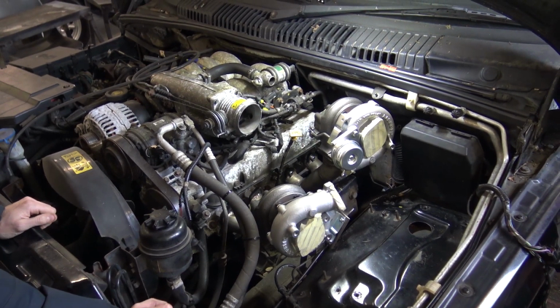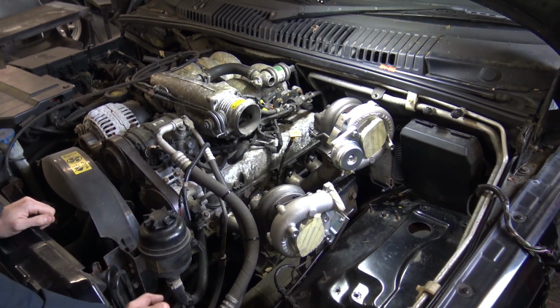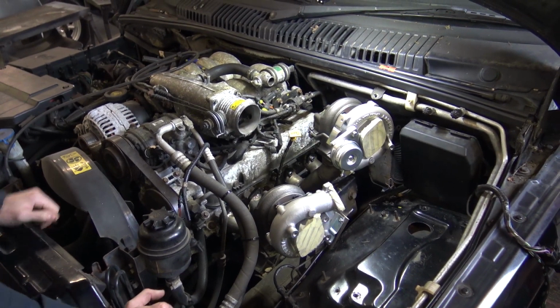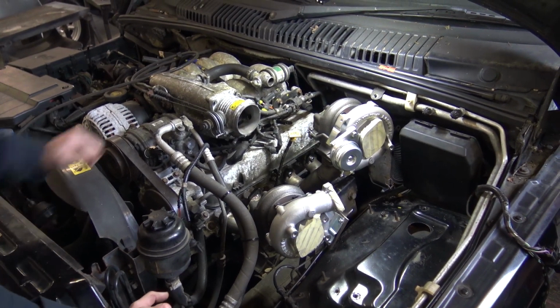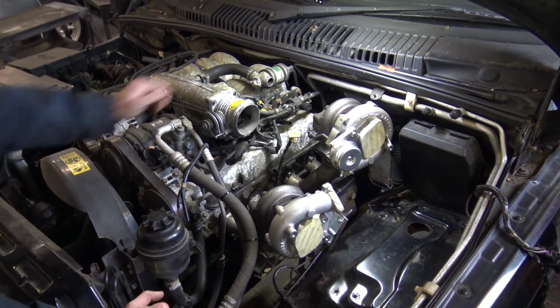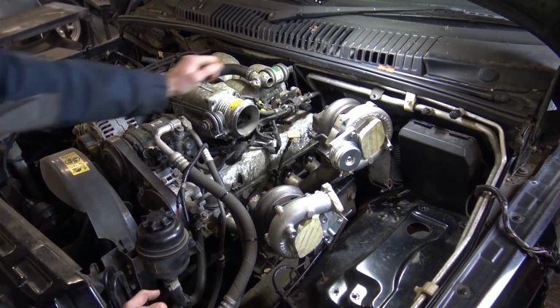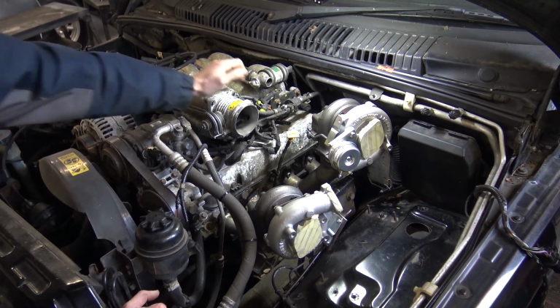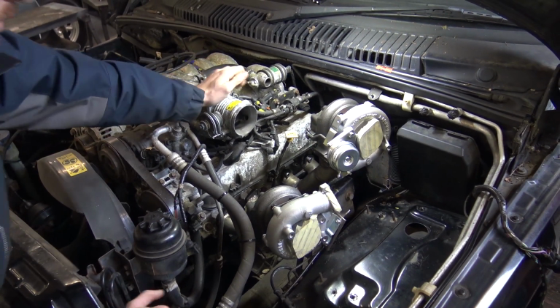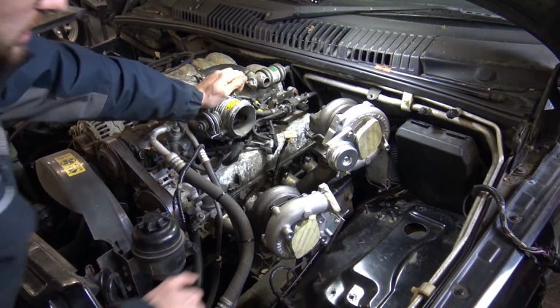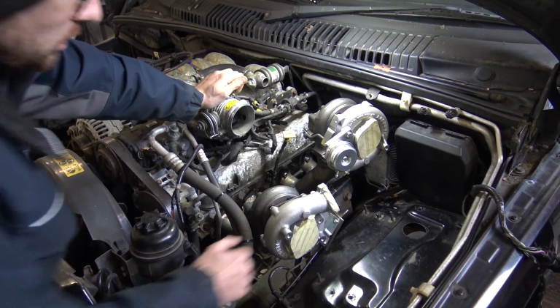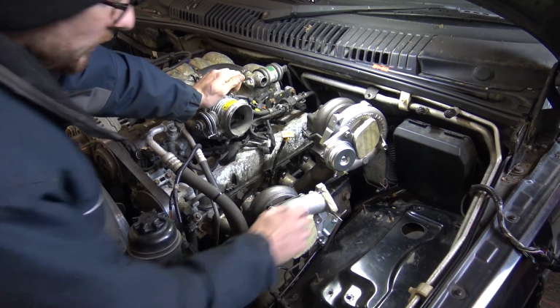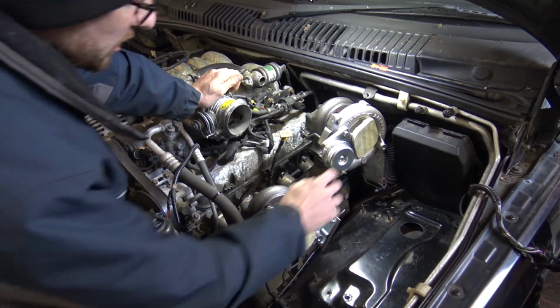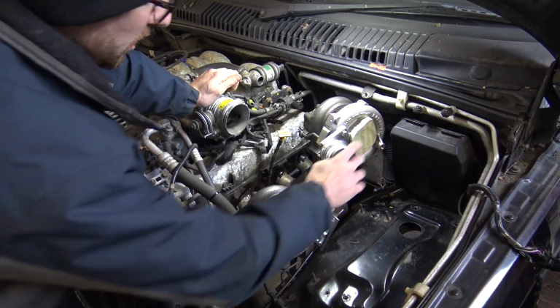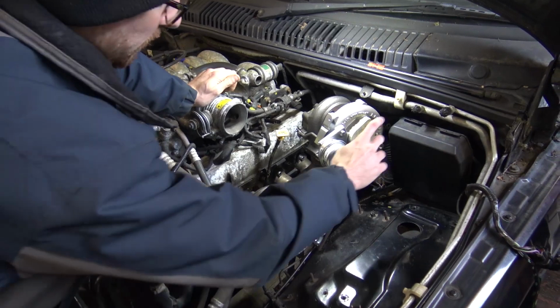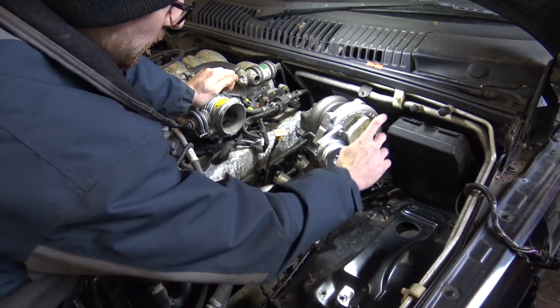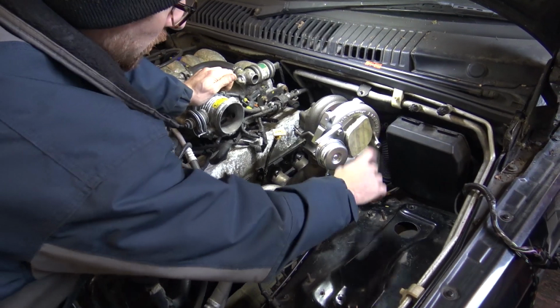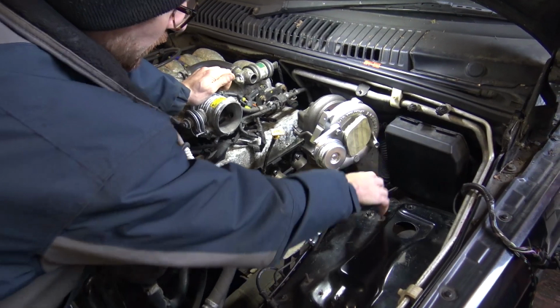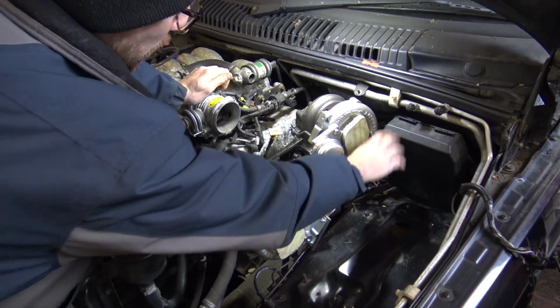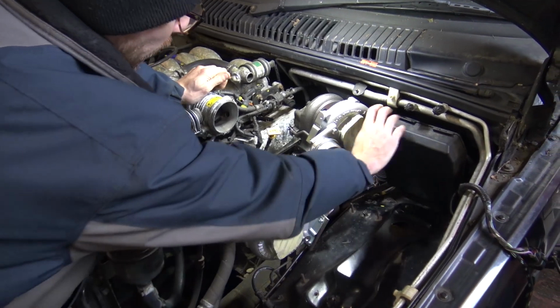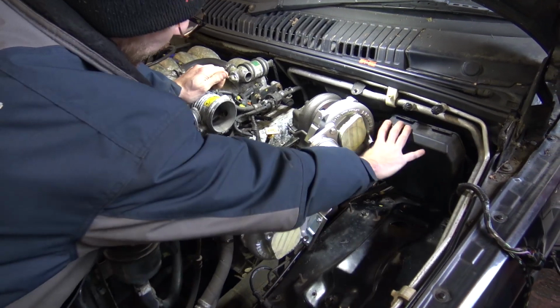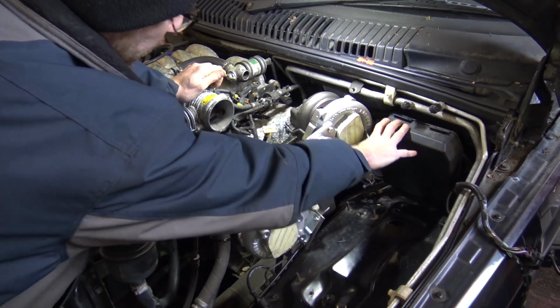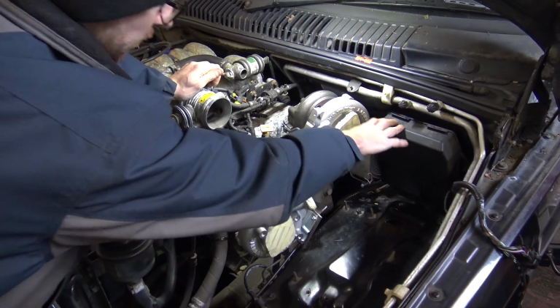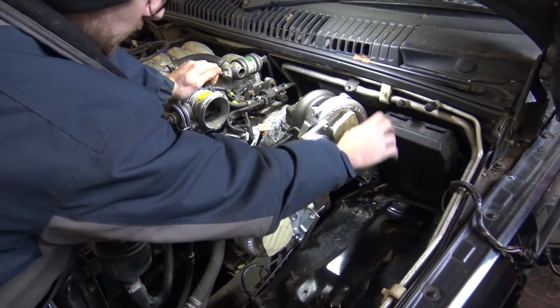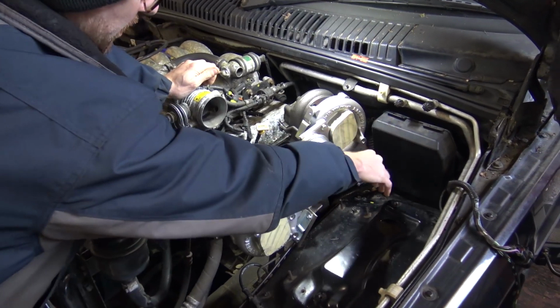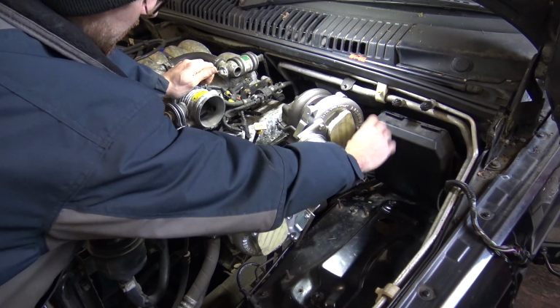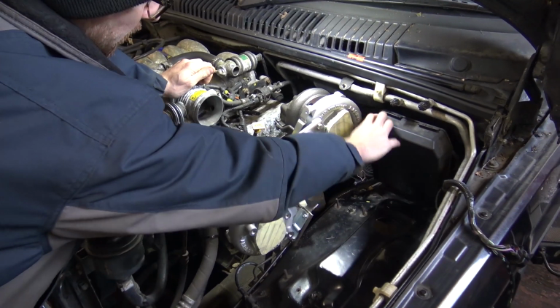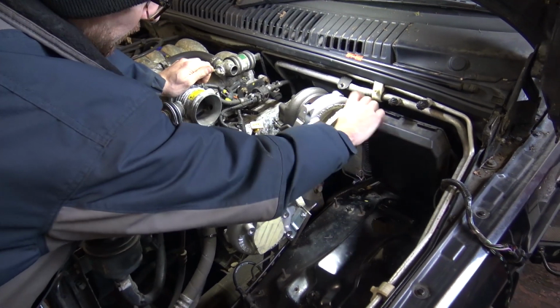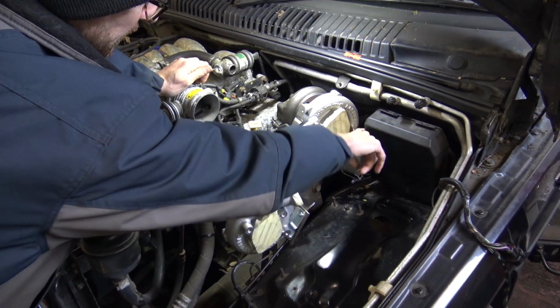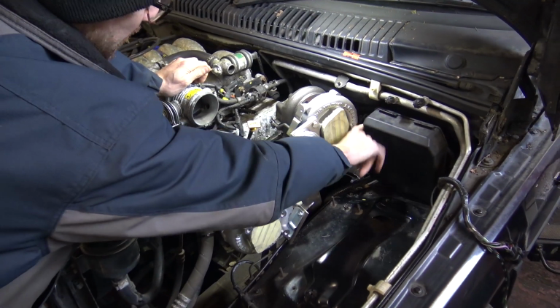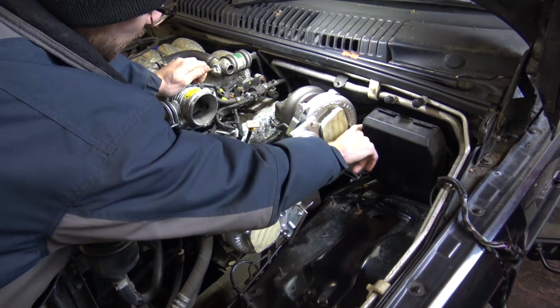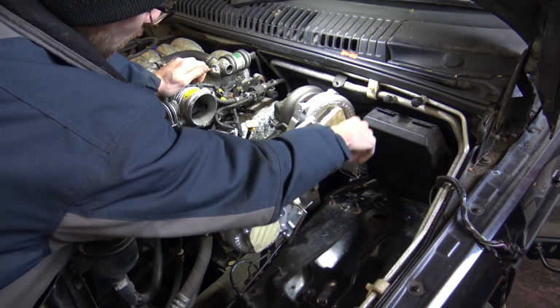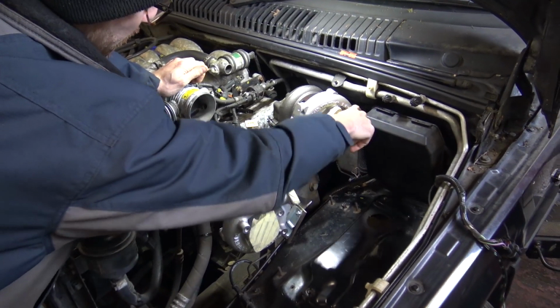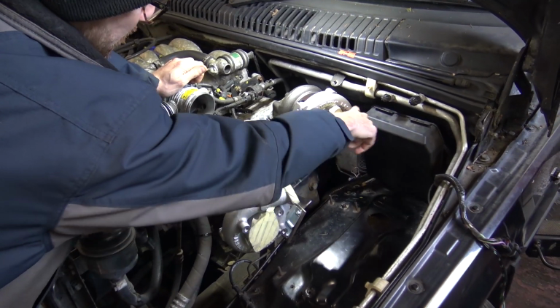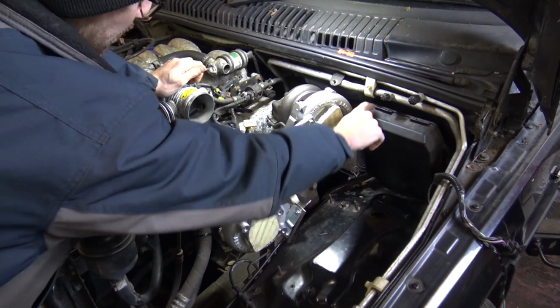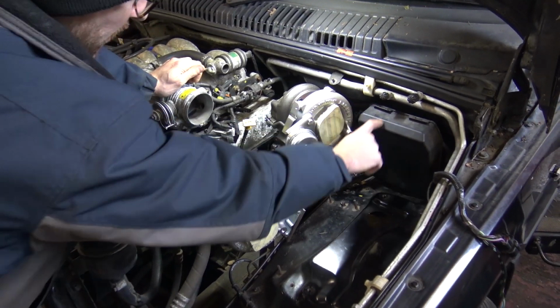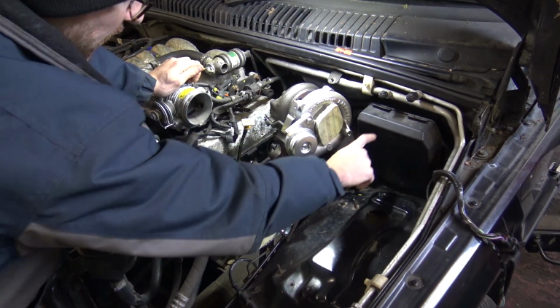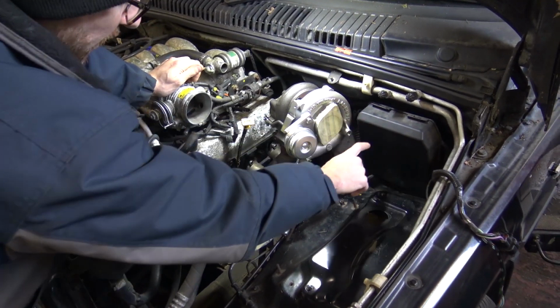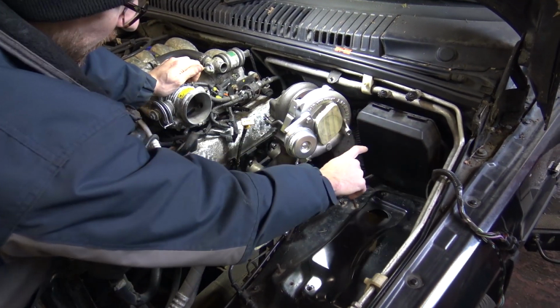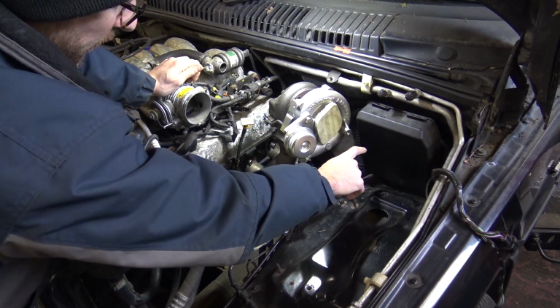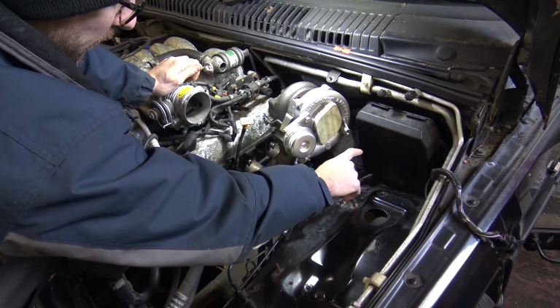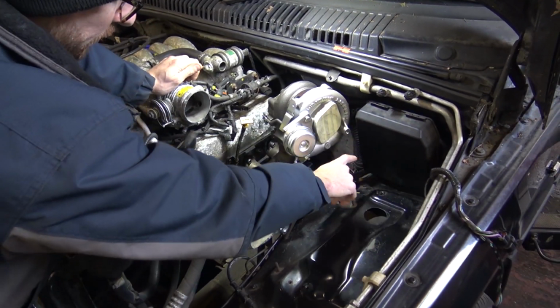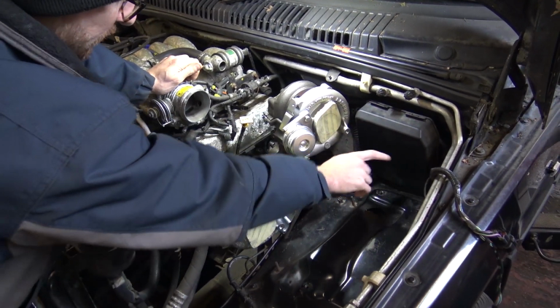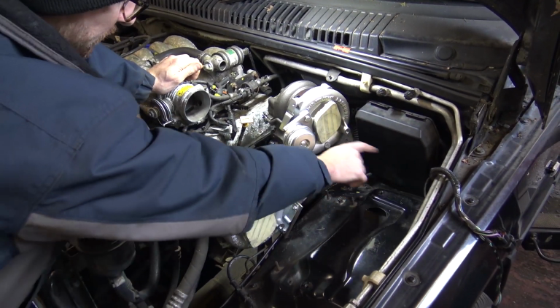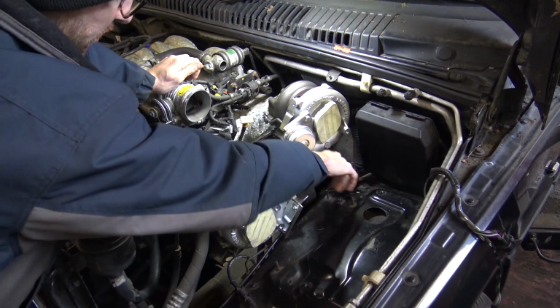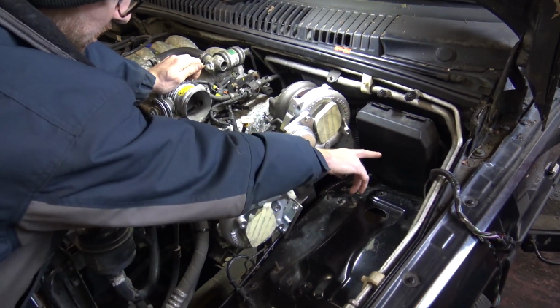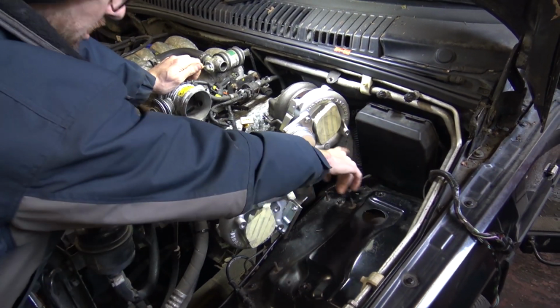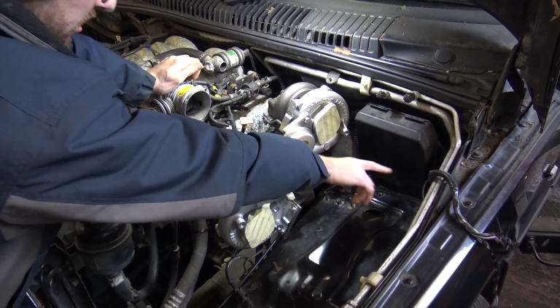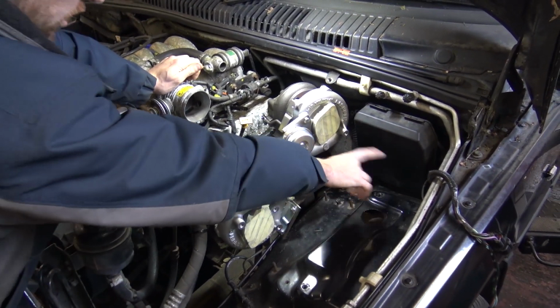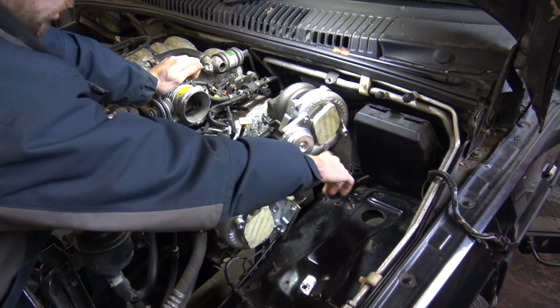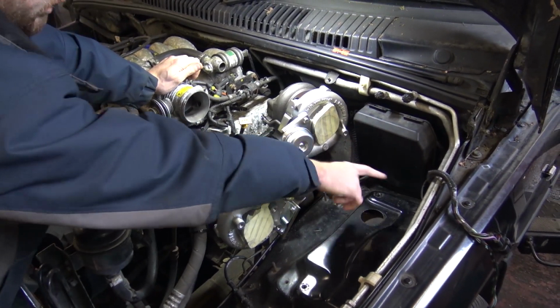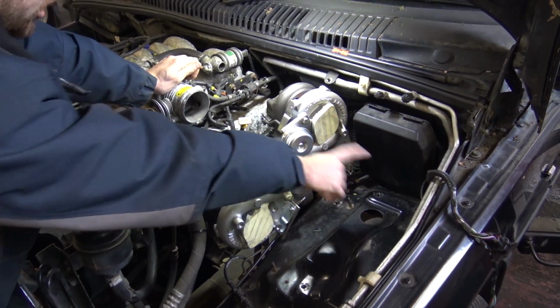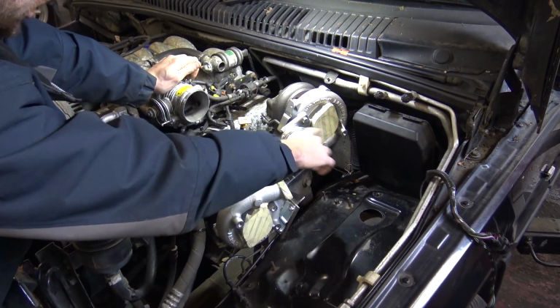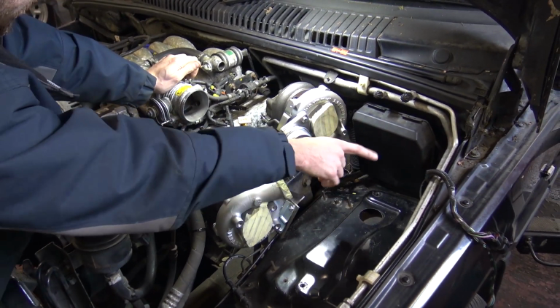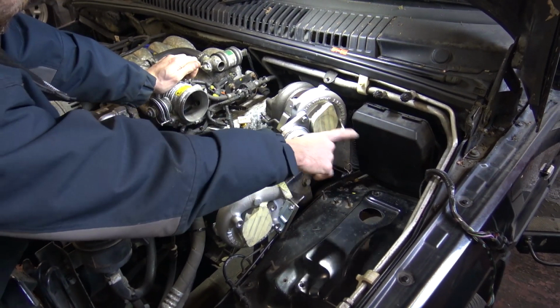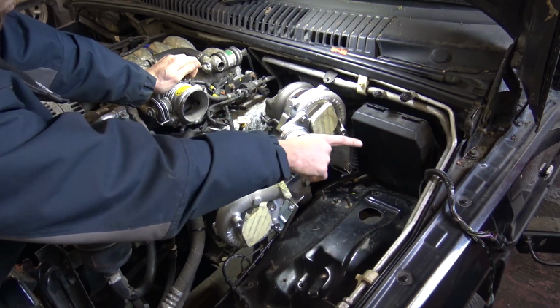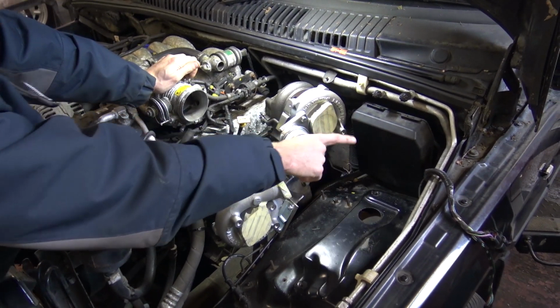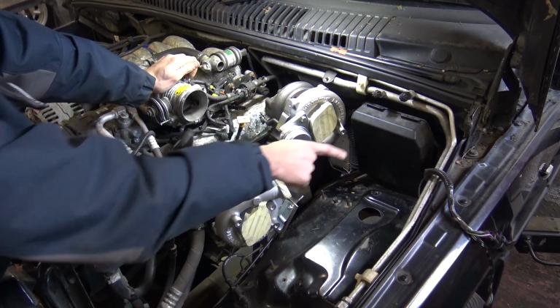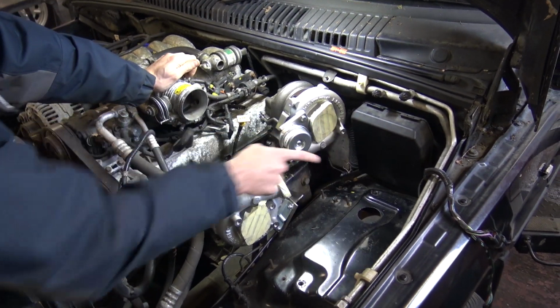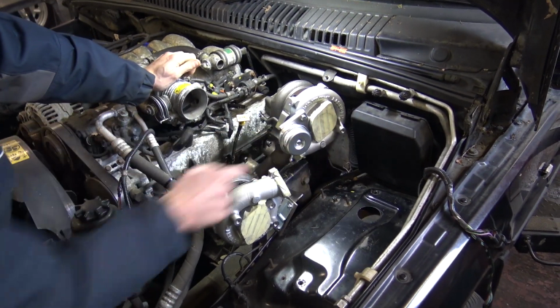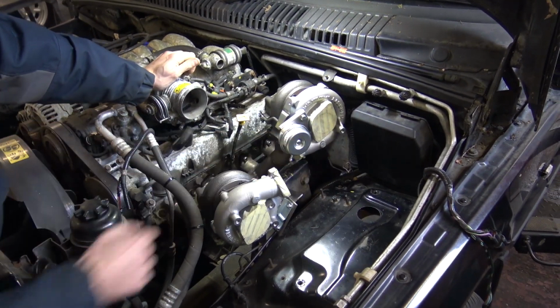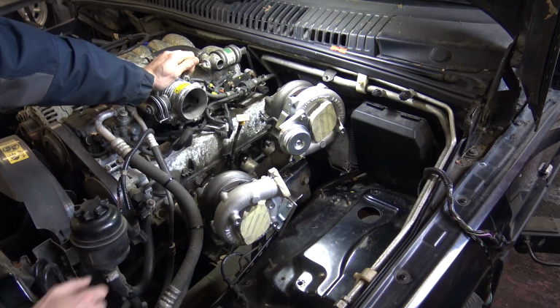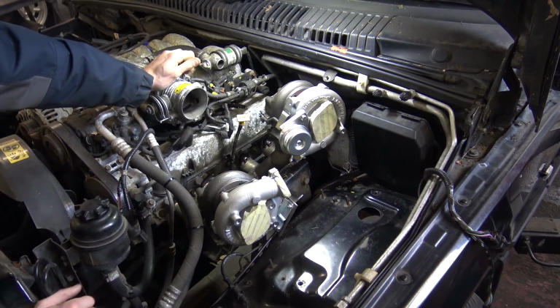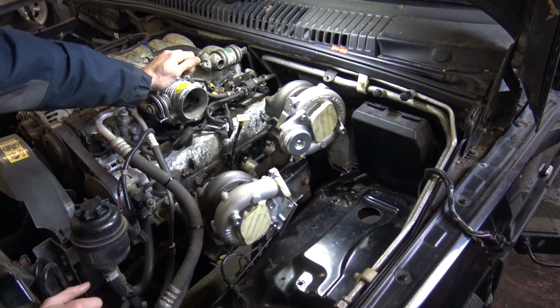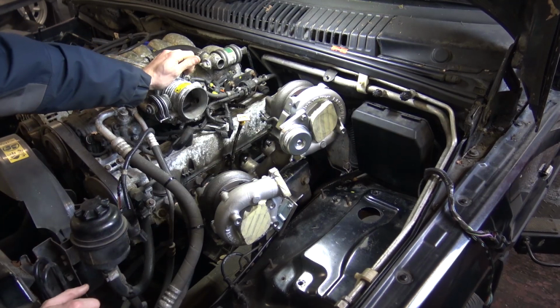You'll notice I've actually removed the wiring loom and the ECU from this box, so I'm just going to start re-jigging that as well.